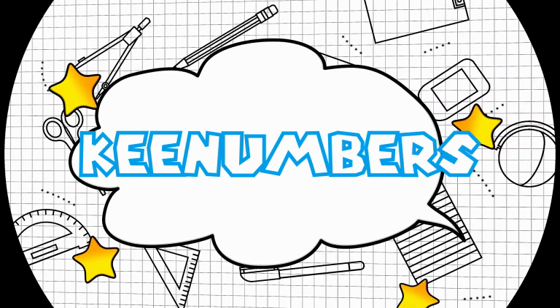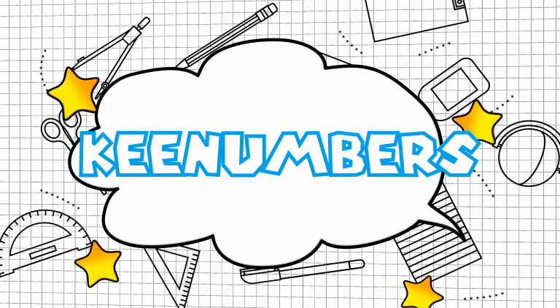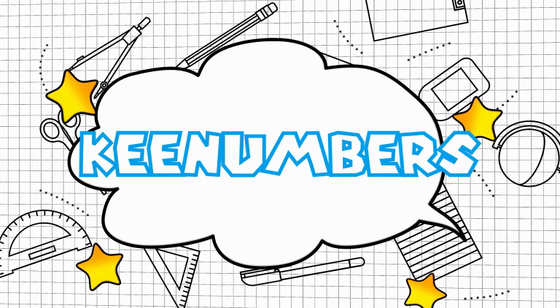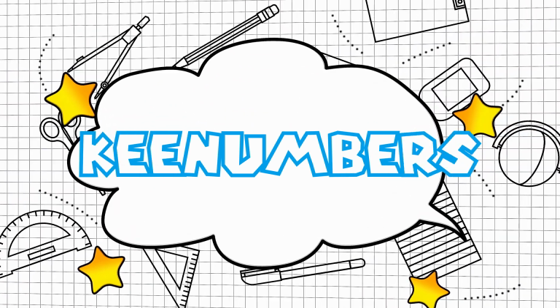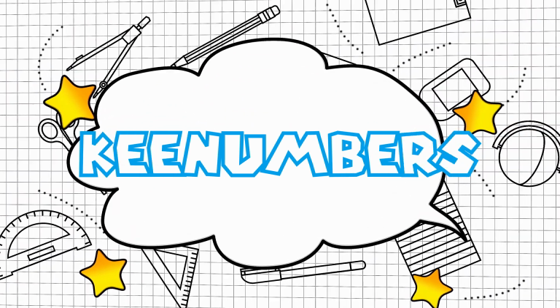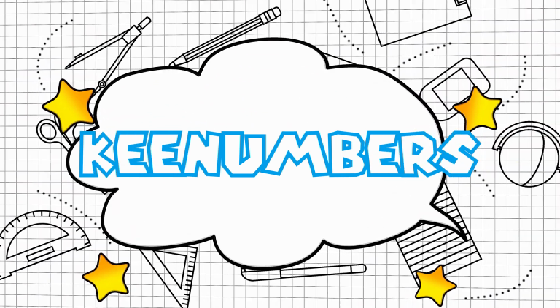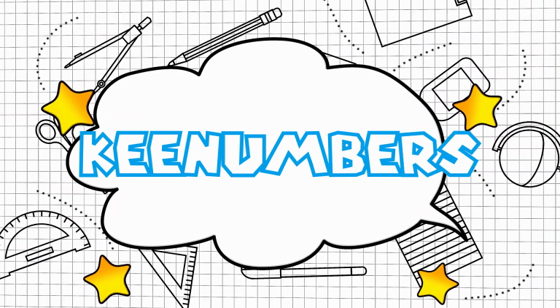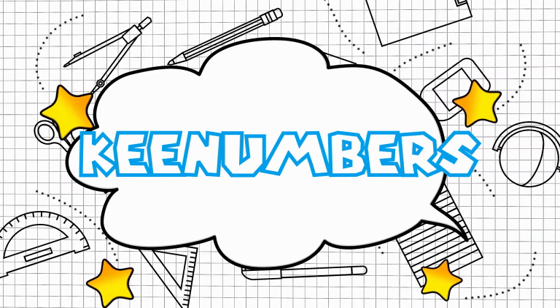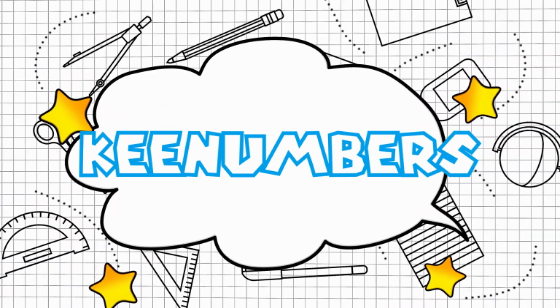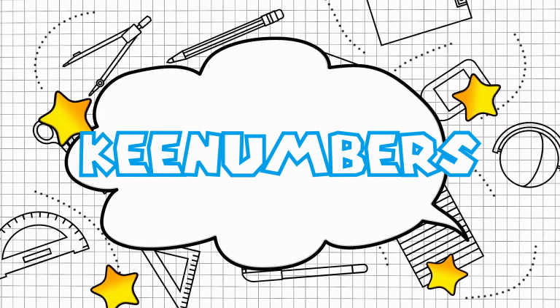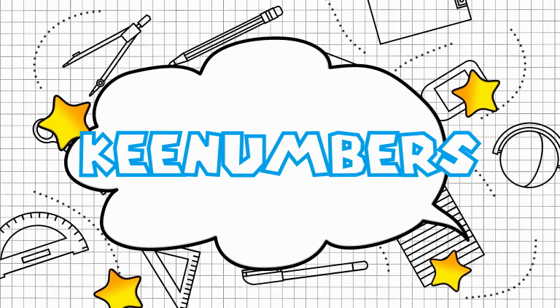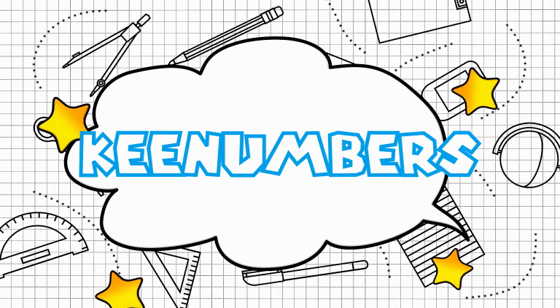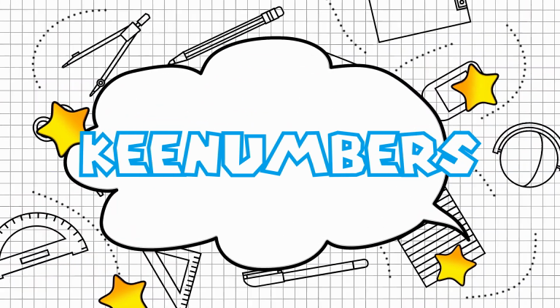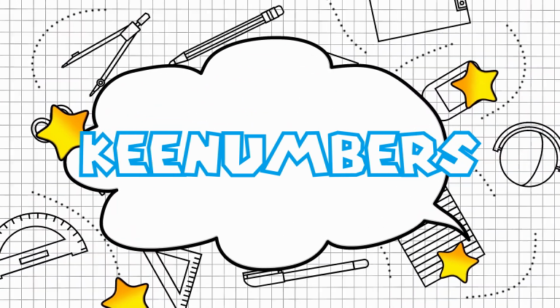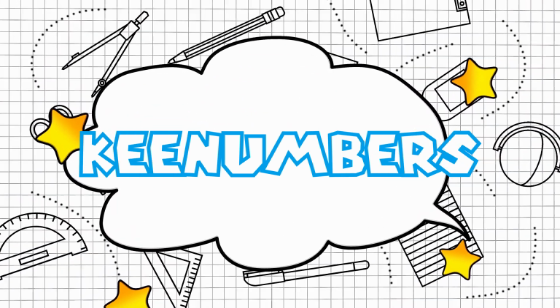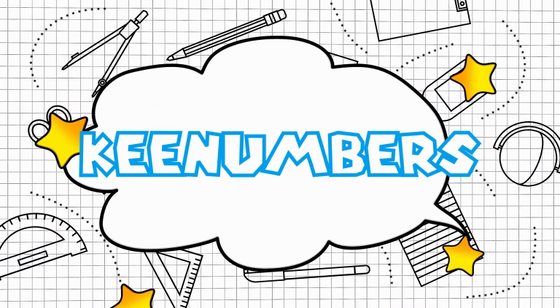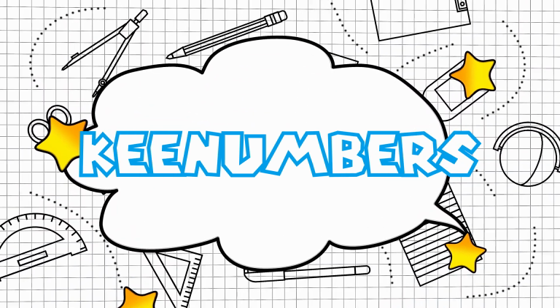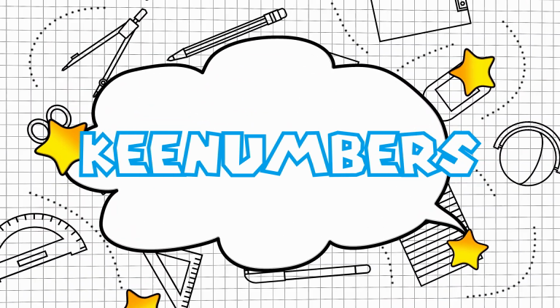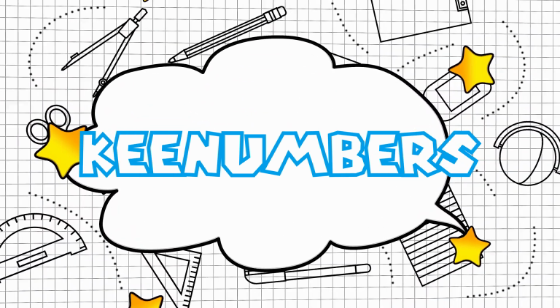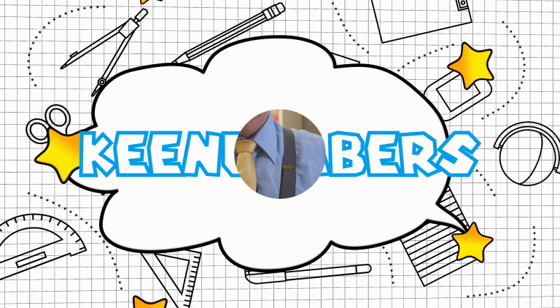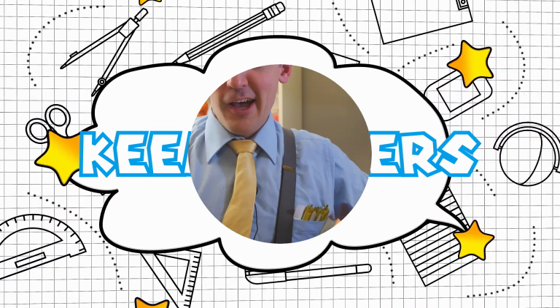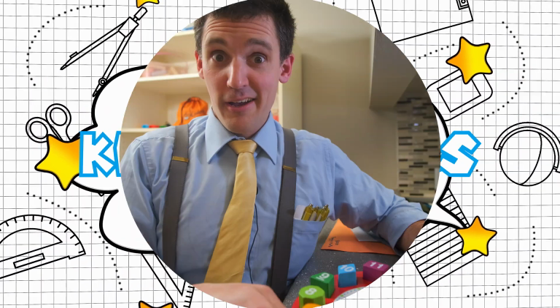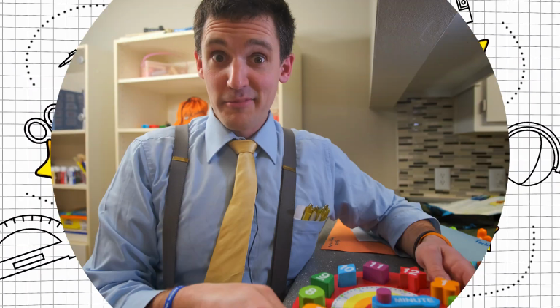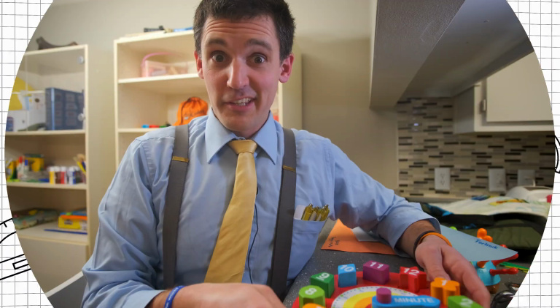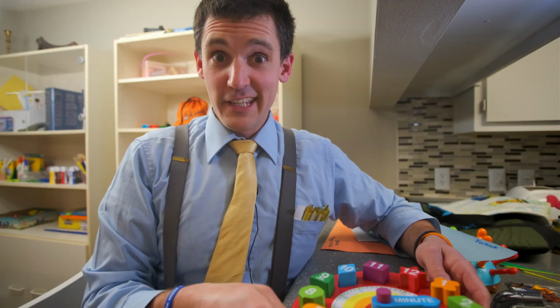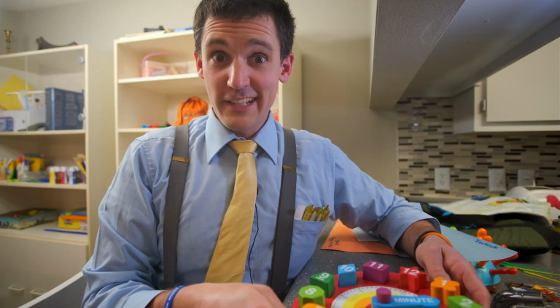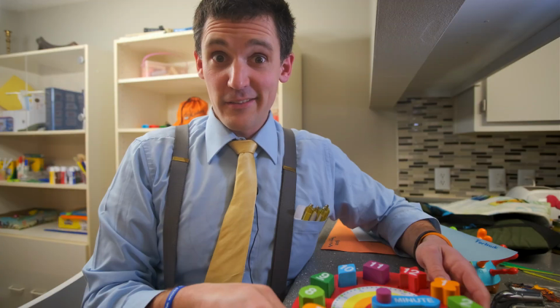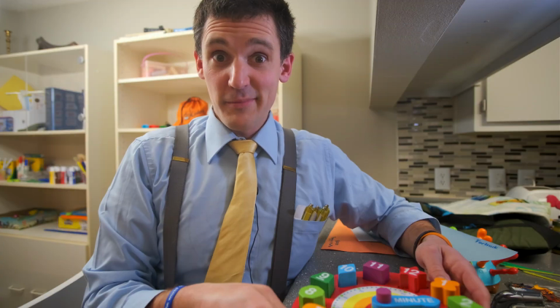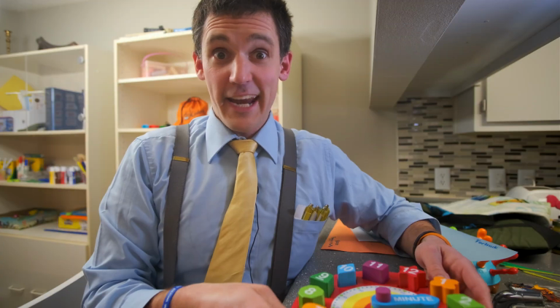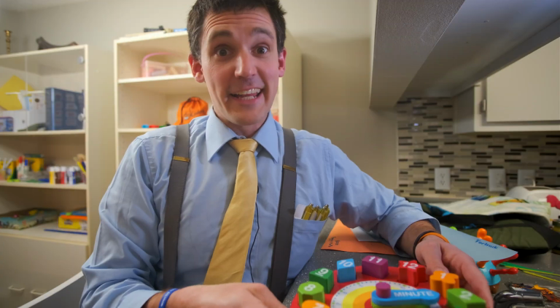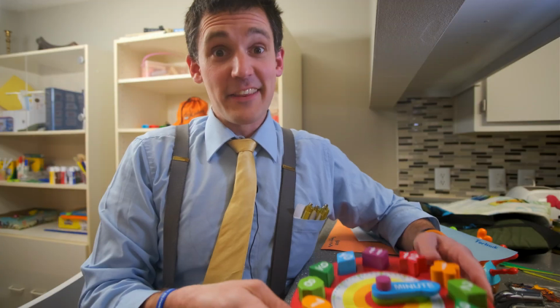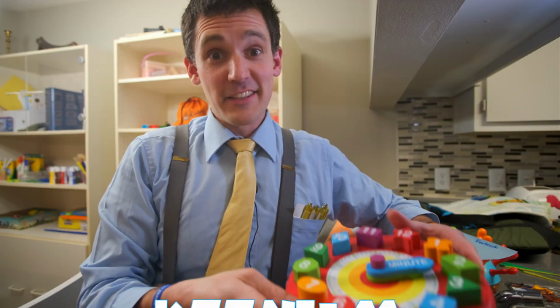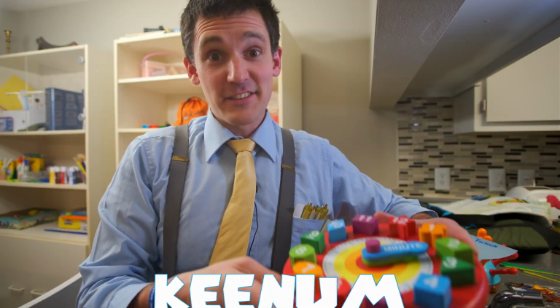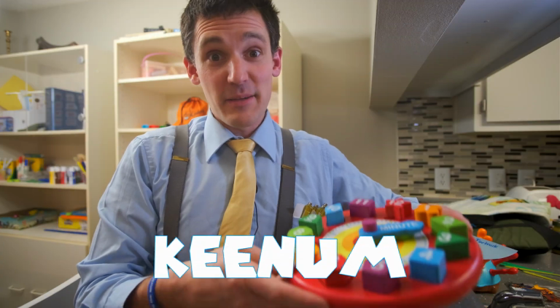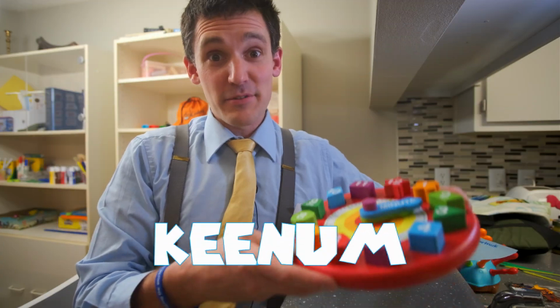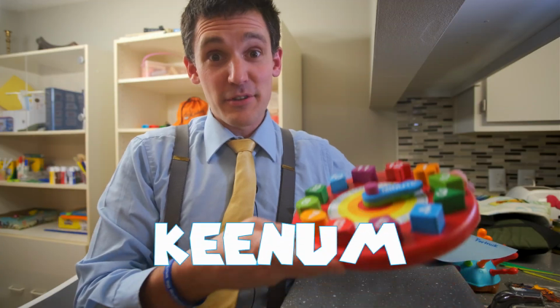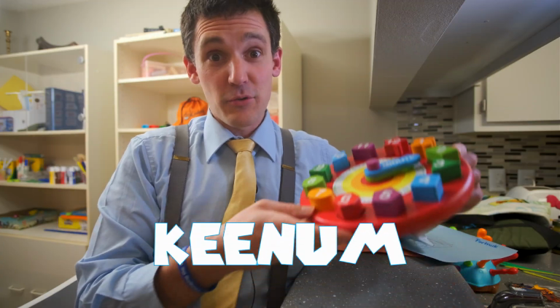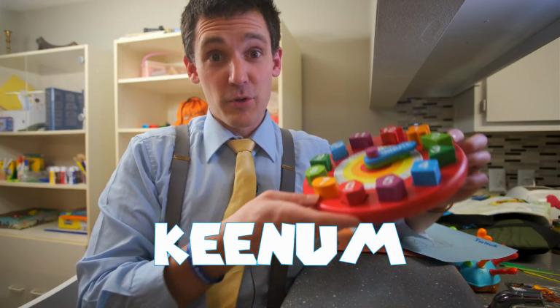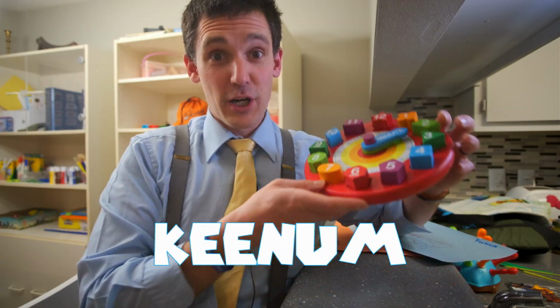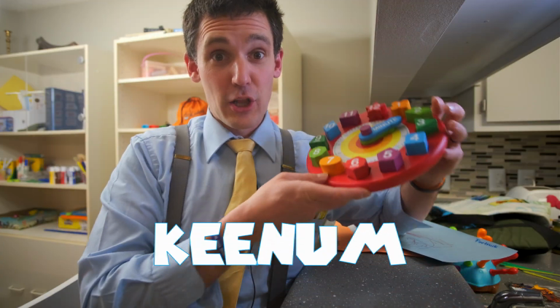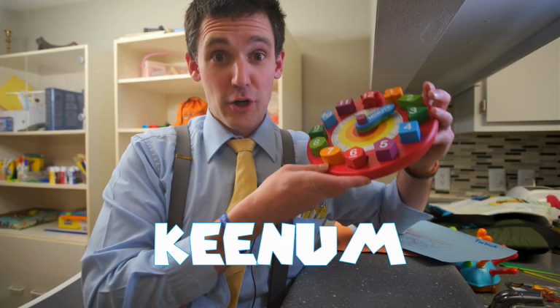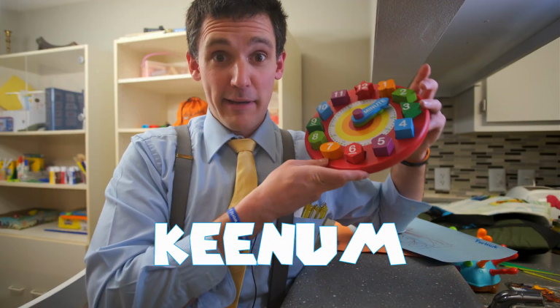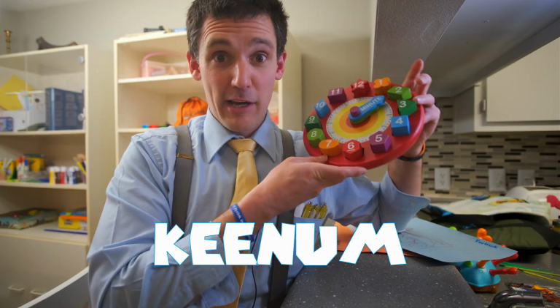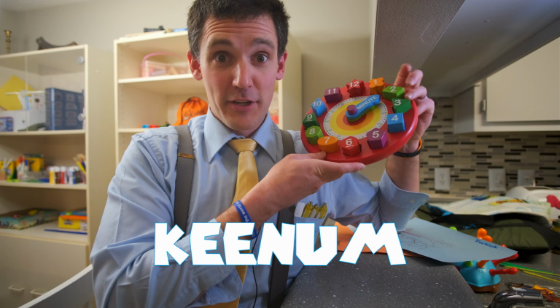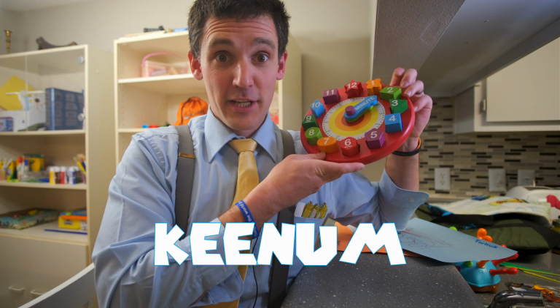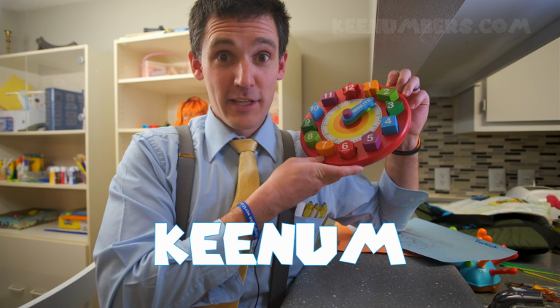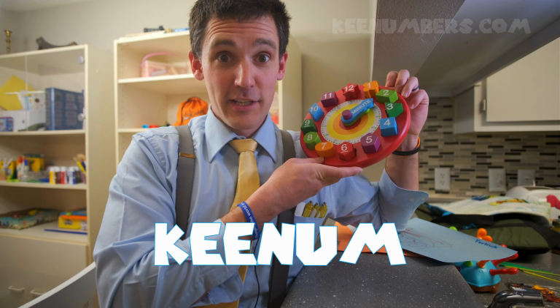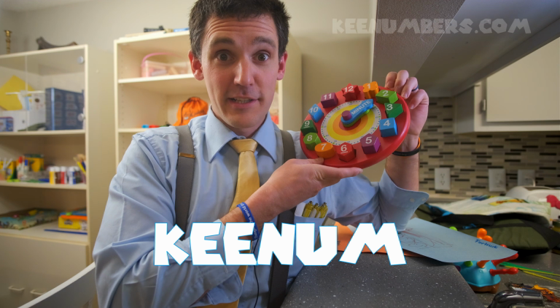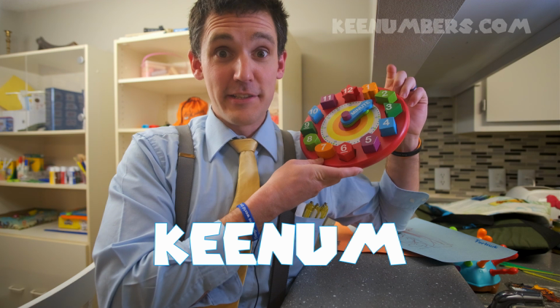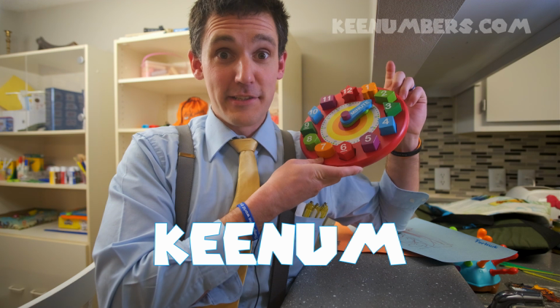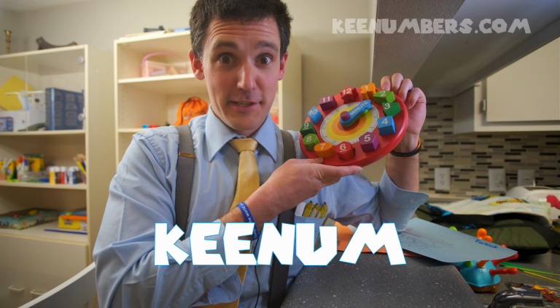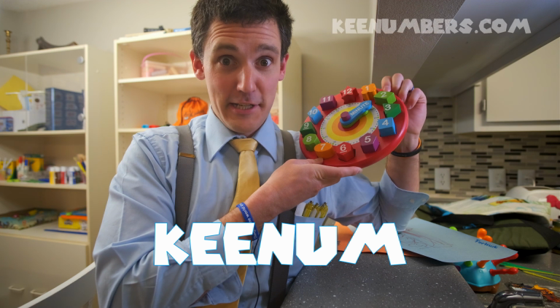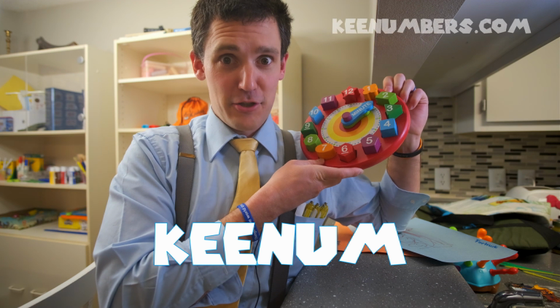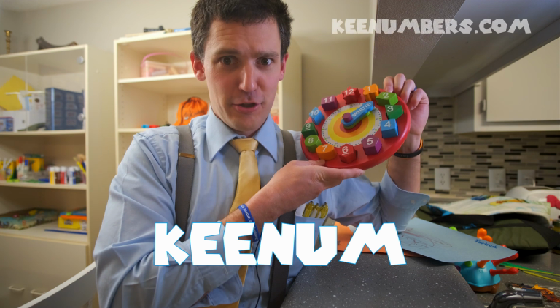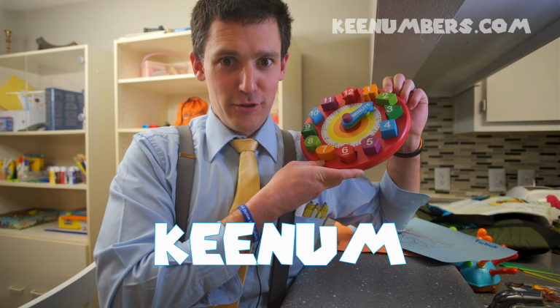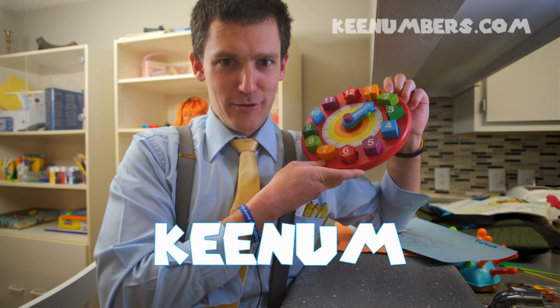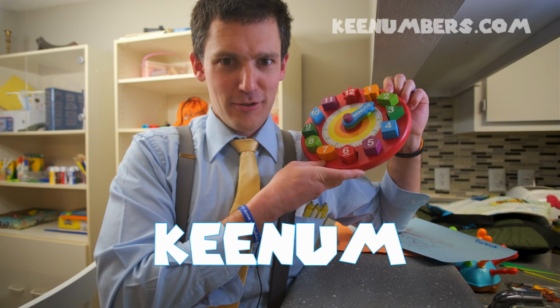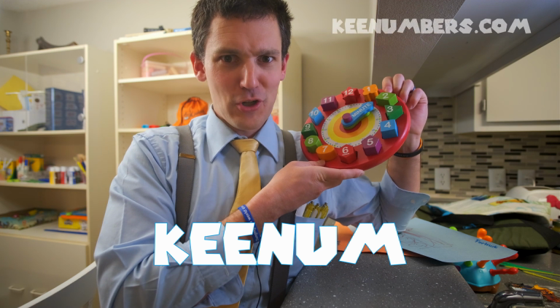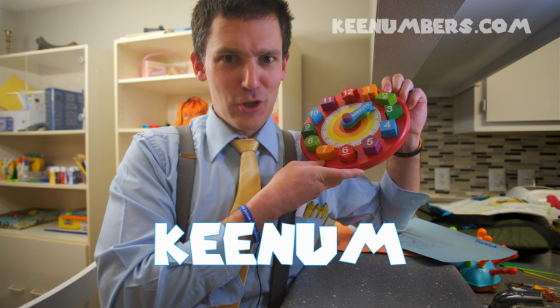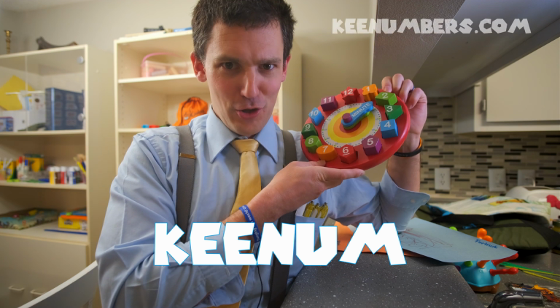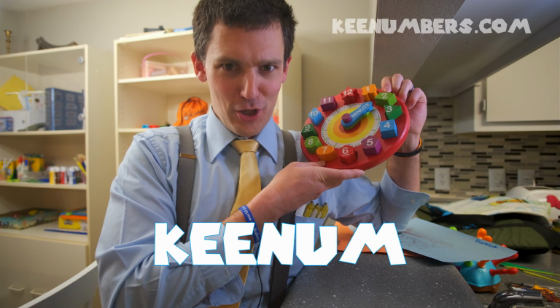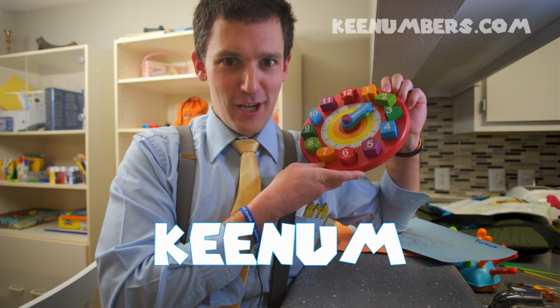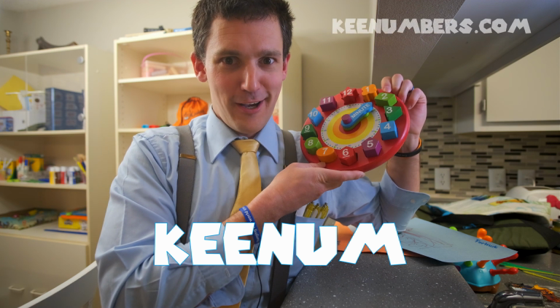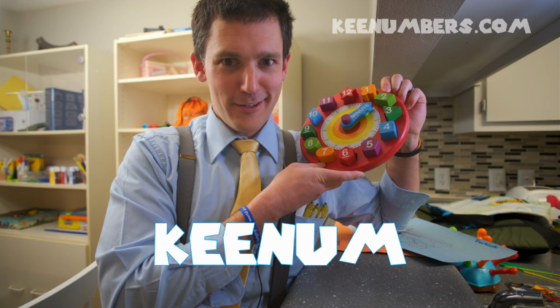Keenum Burst! I'm Keenum, and in this episode we're going to learn about digital clocks.